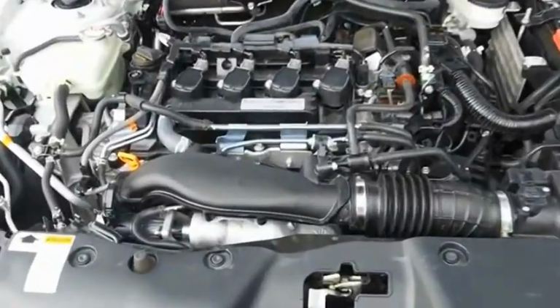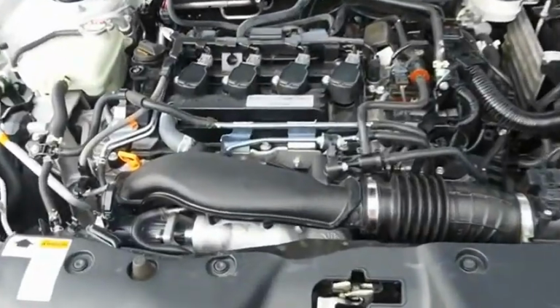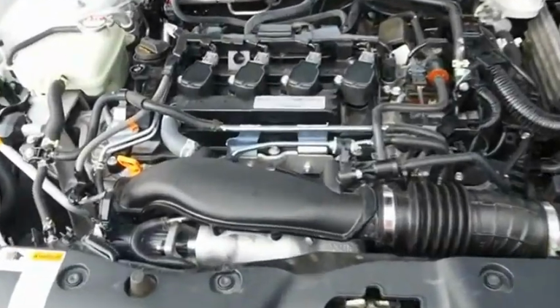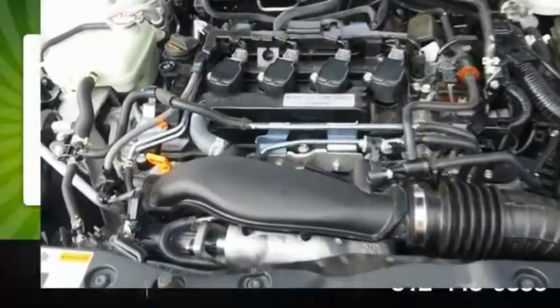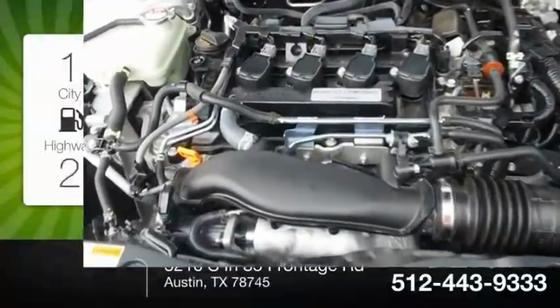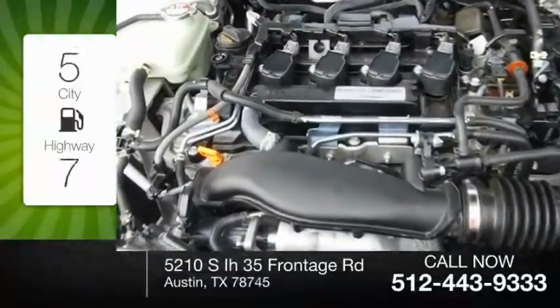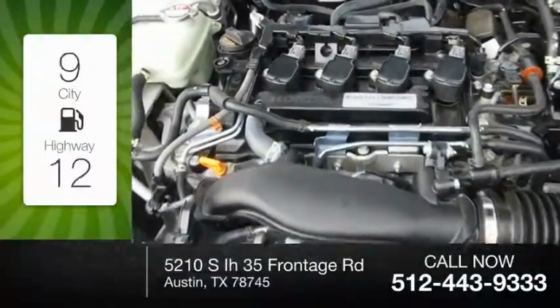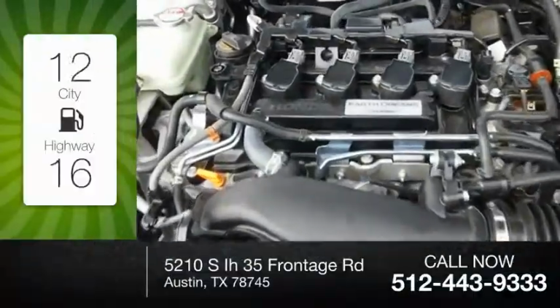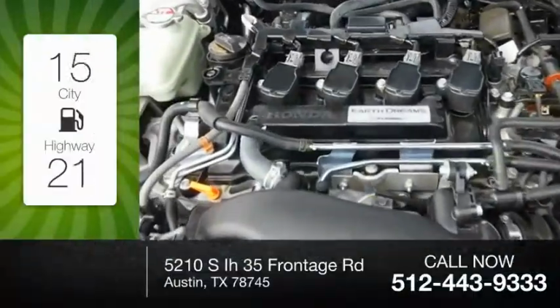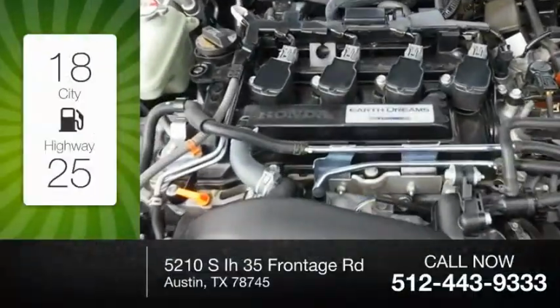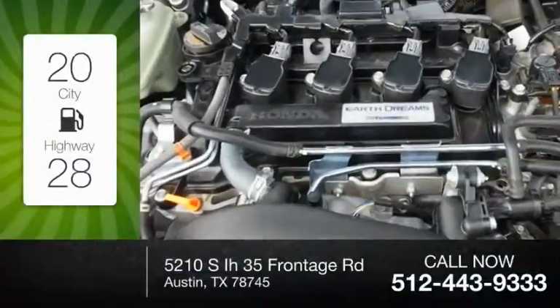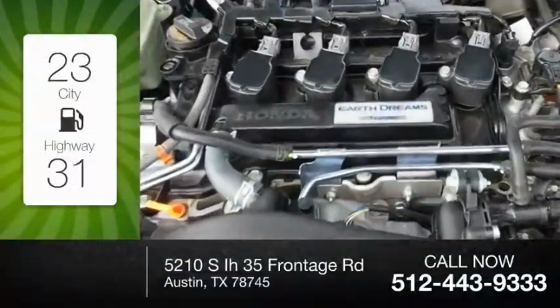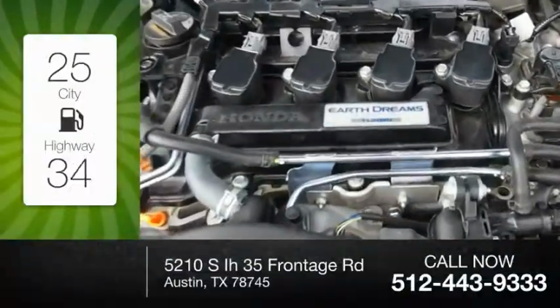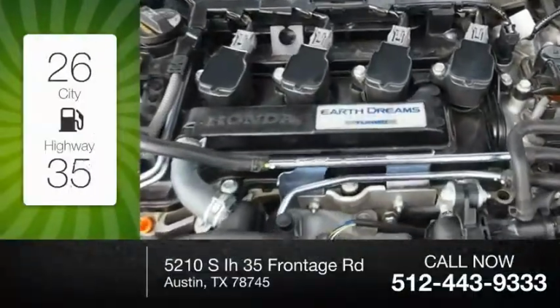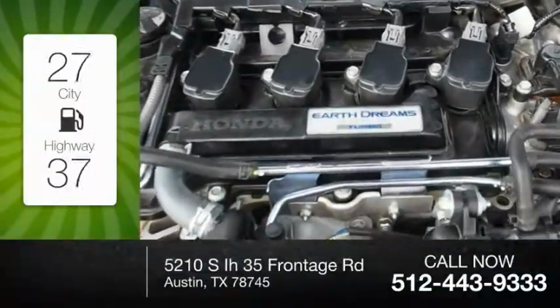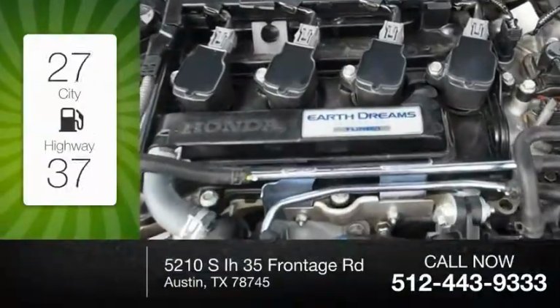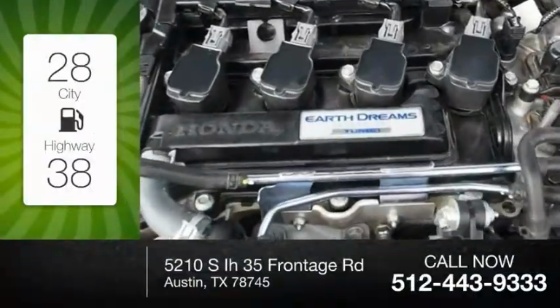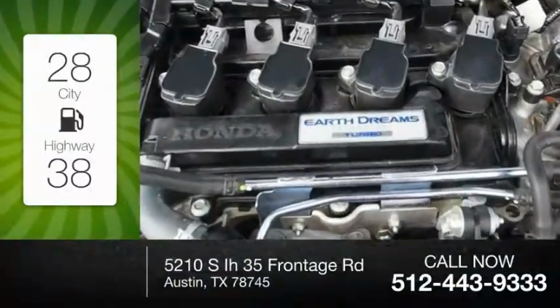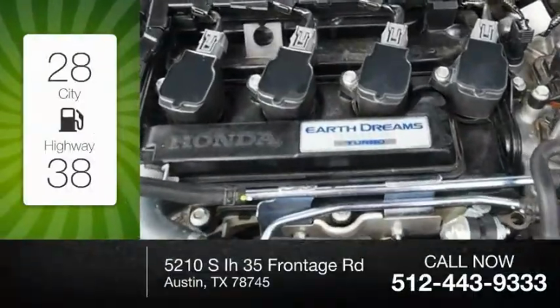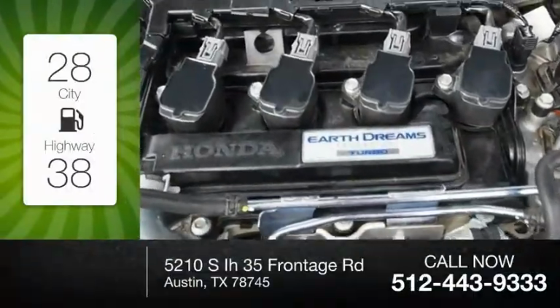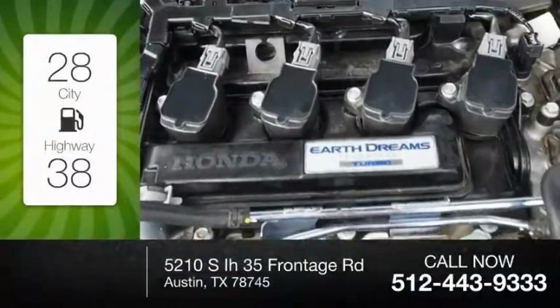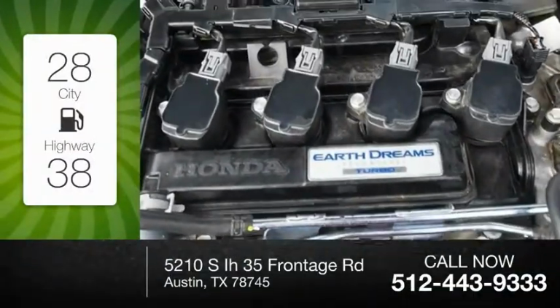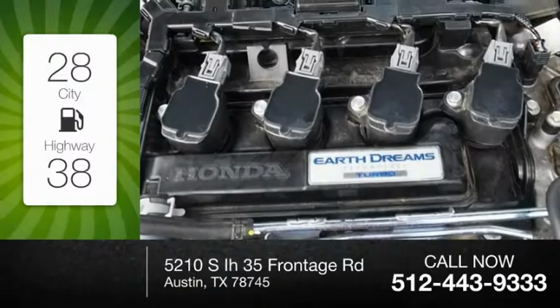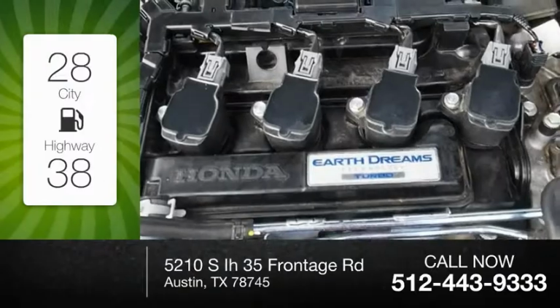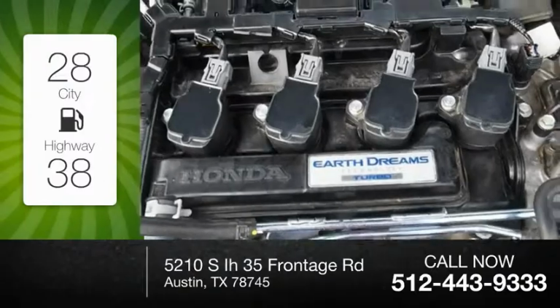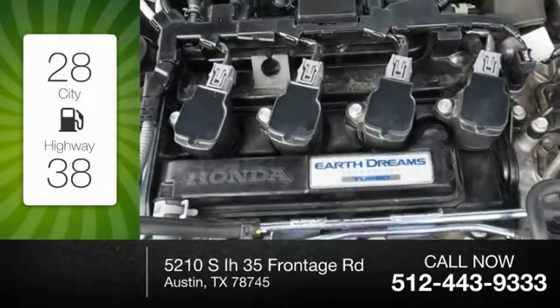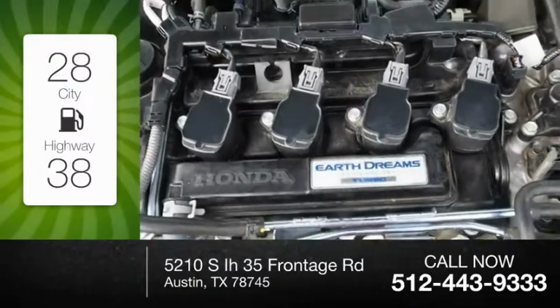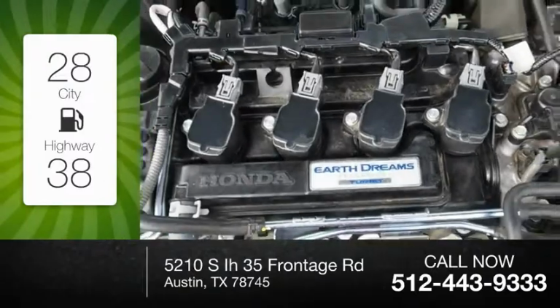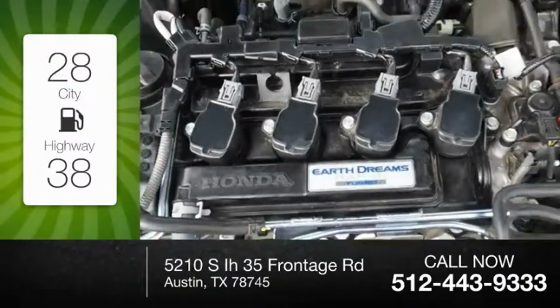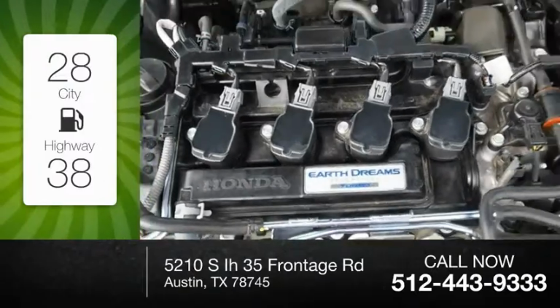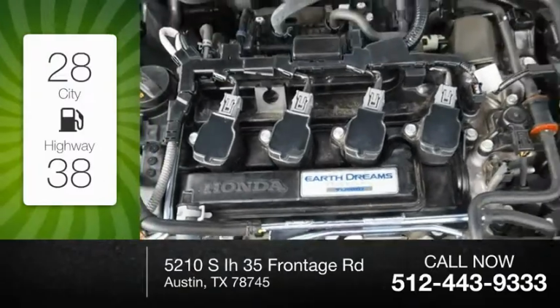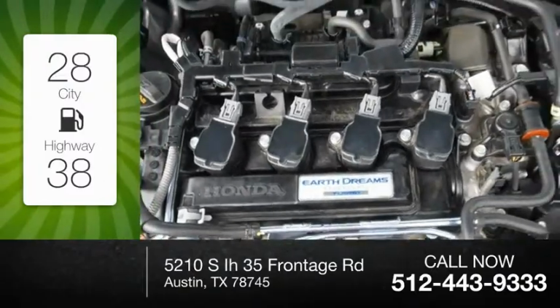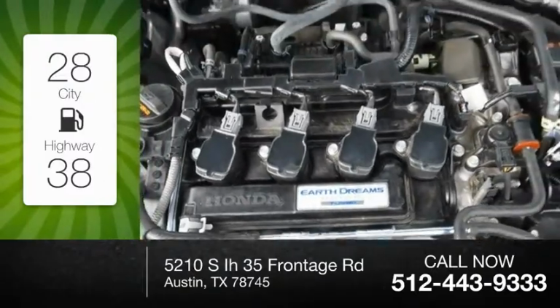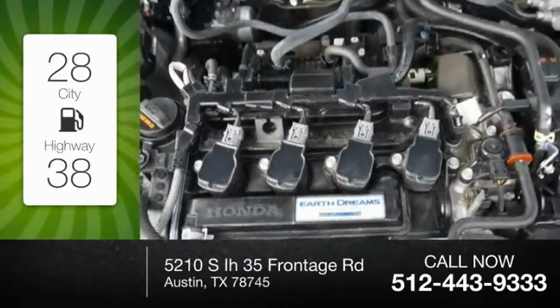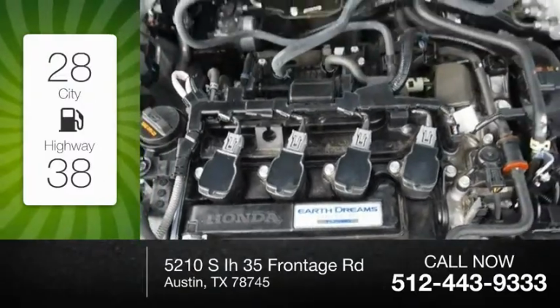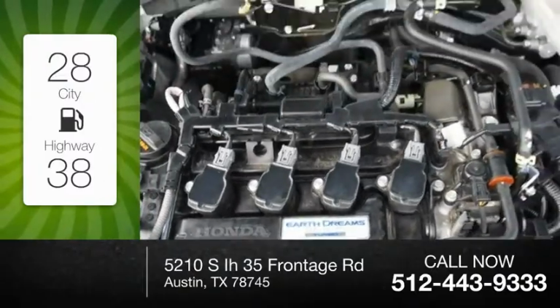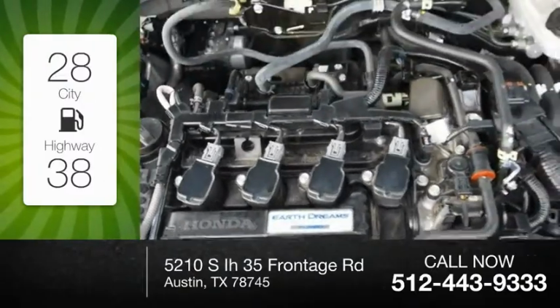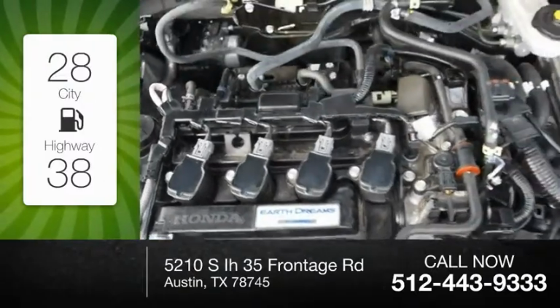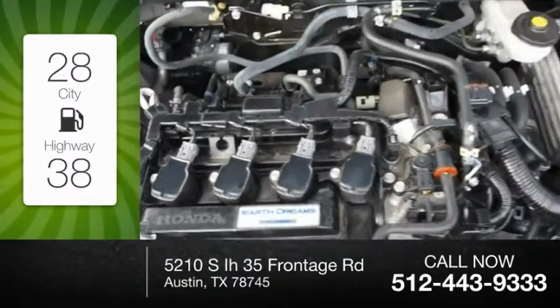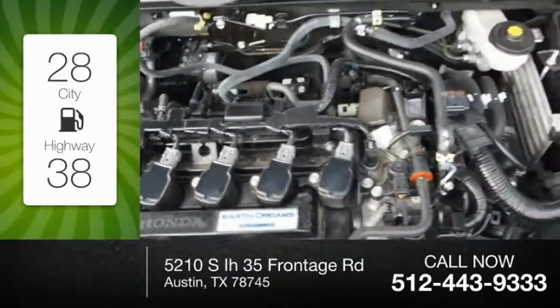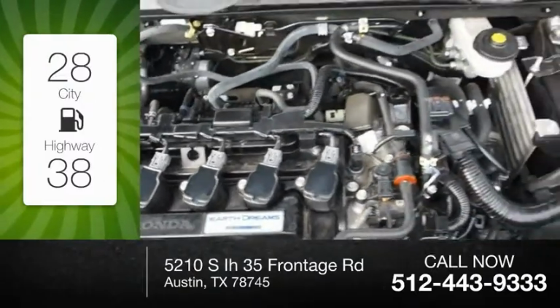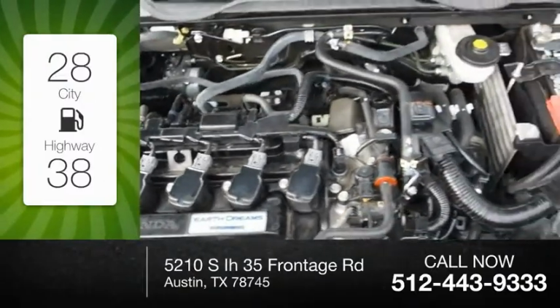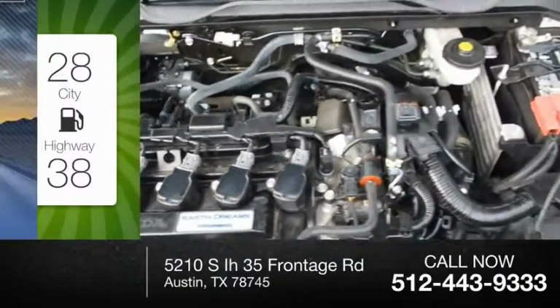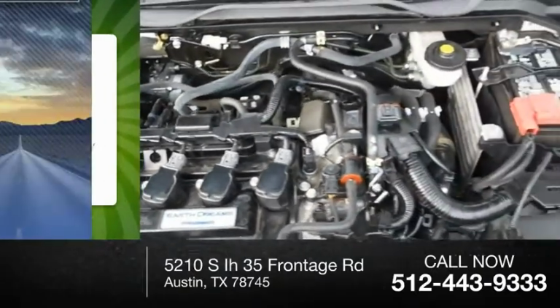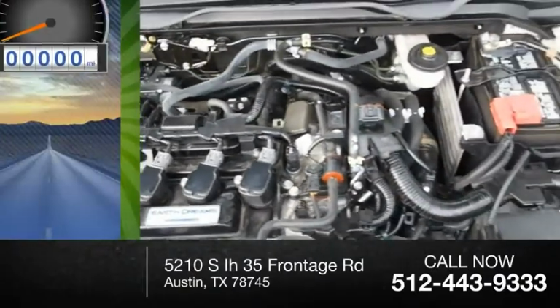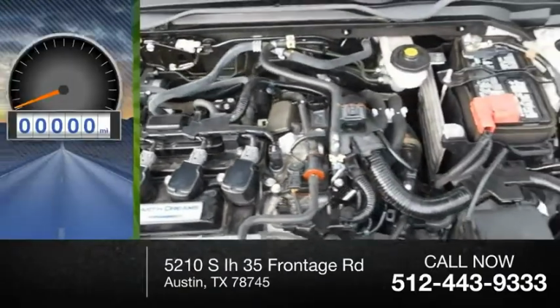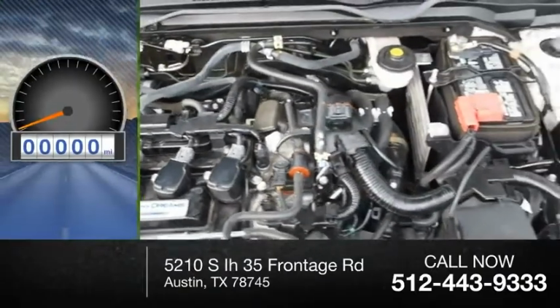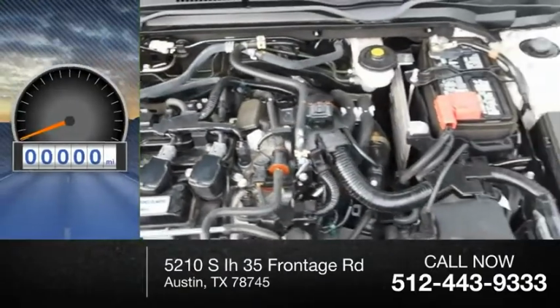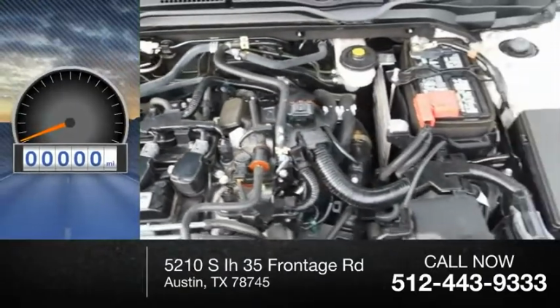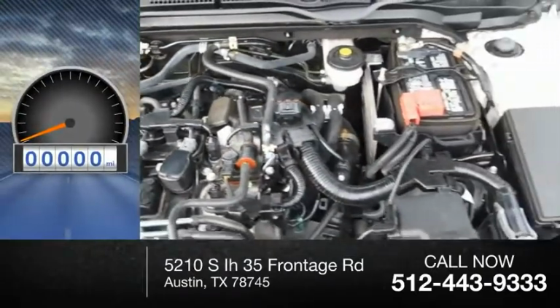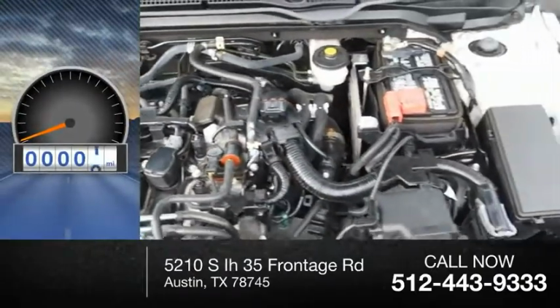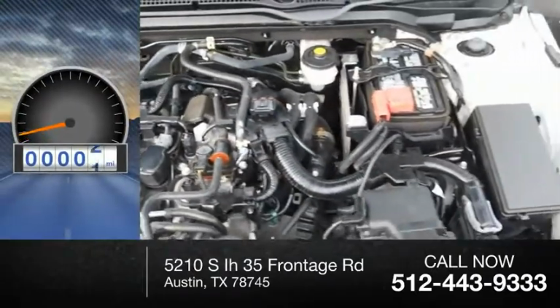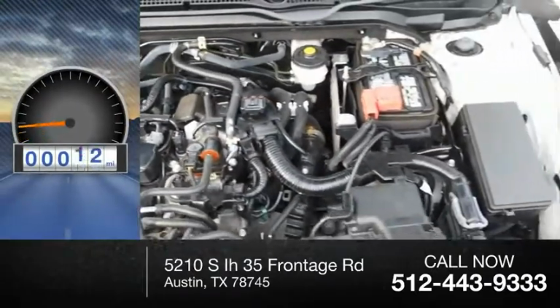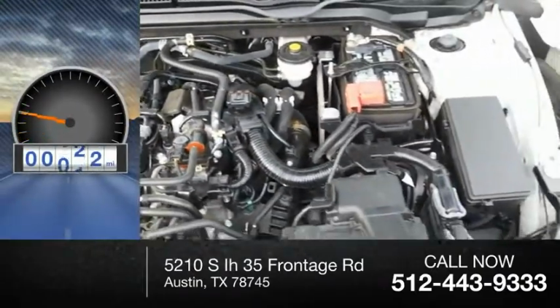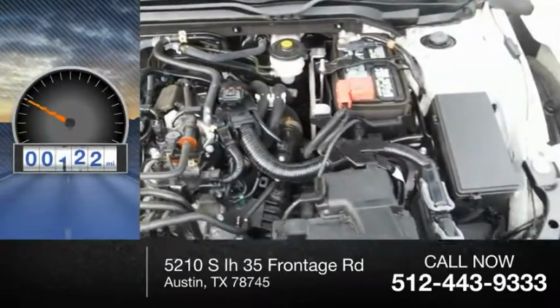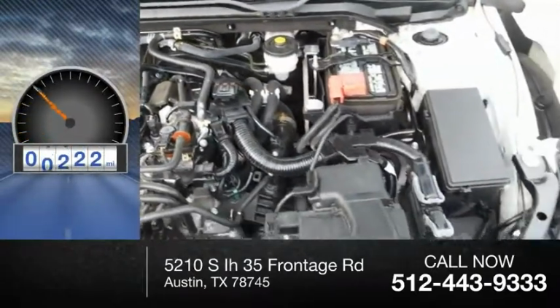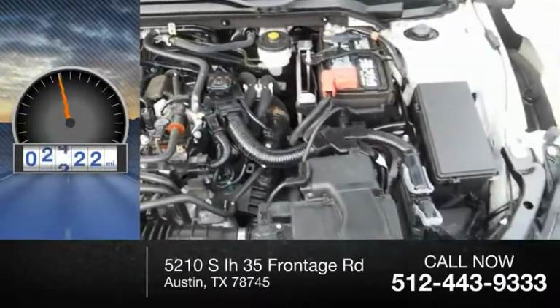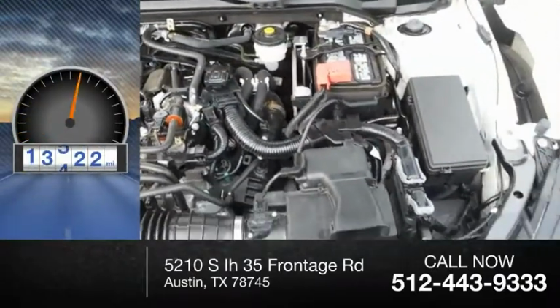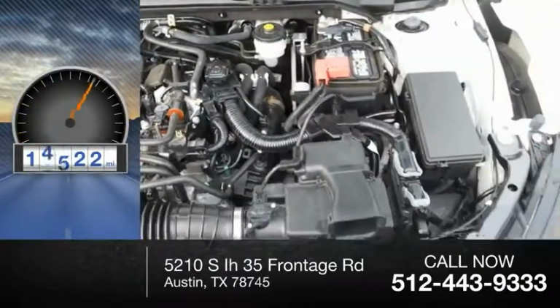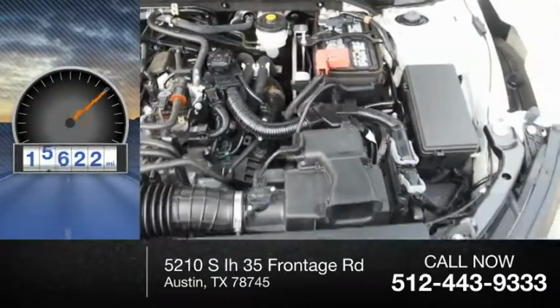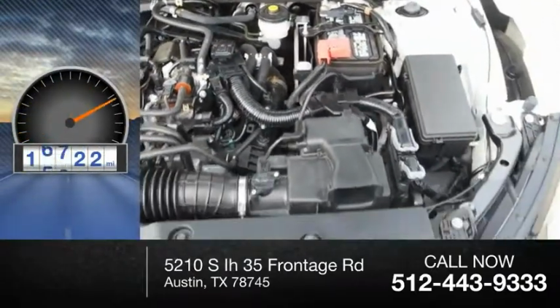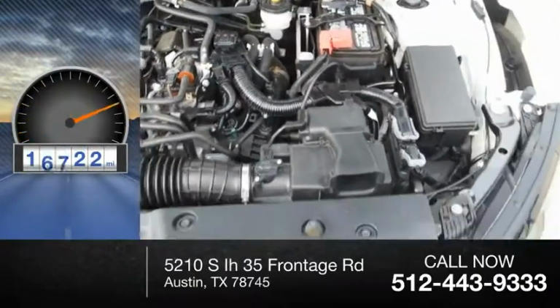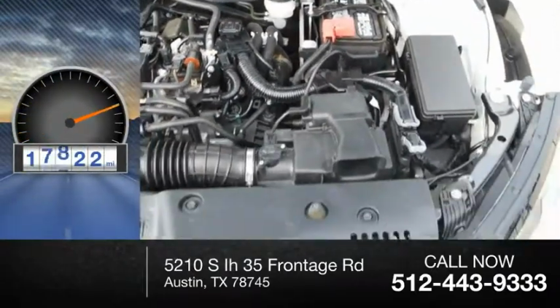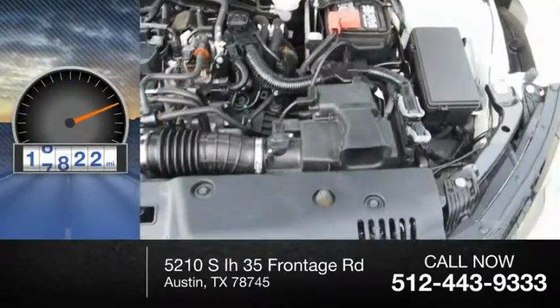Great fuel efficiency saves you money by requiring fewer trips to the gas station. This vehicle has less than 20,000 miles.